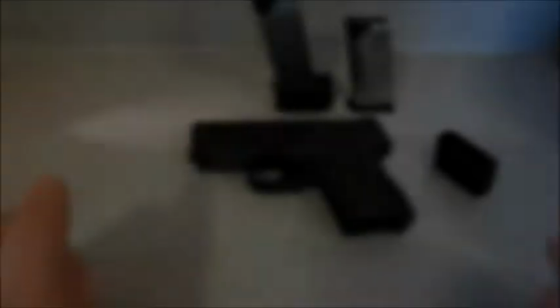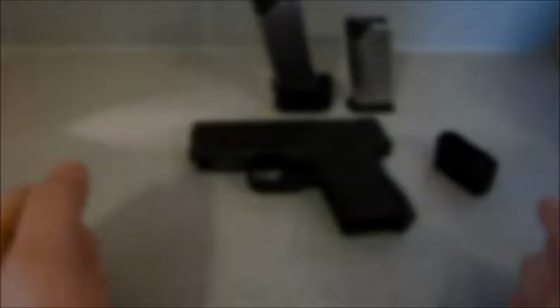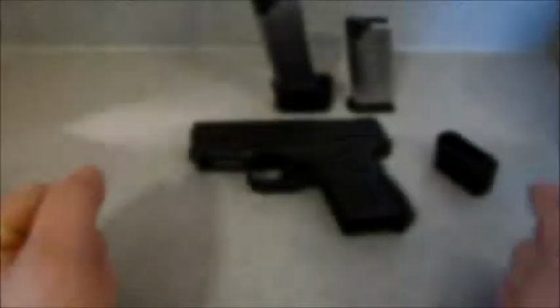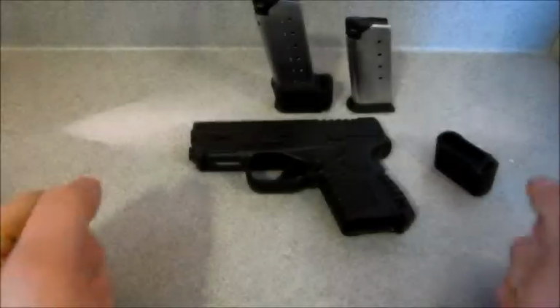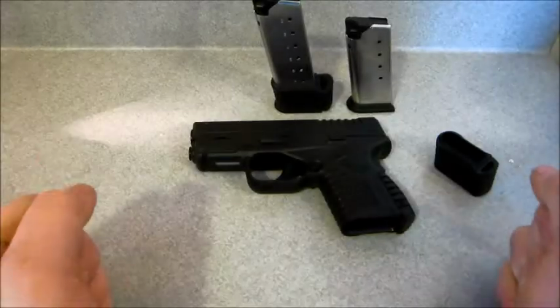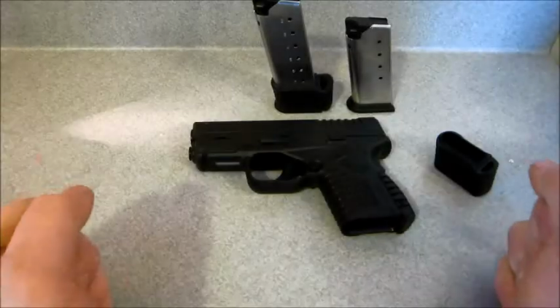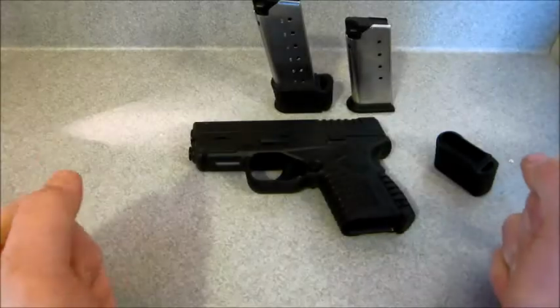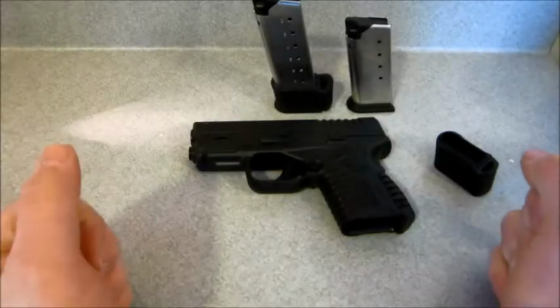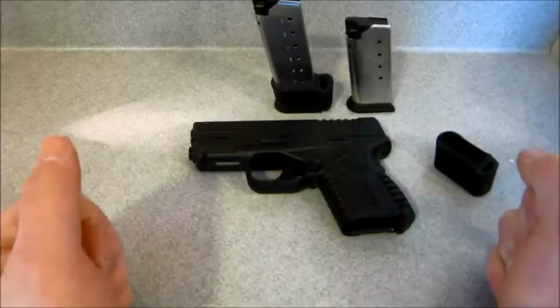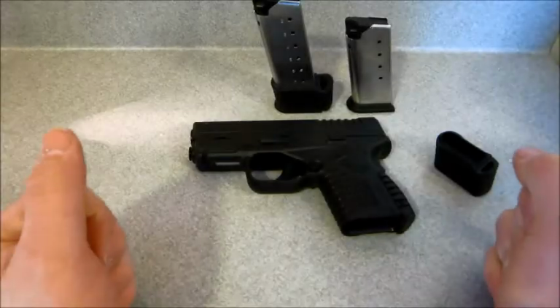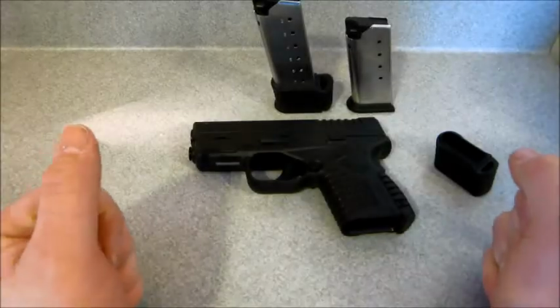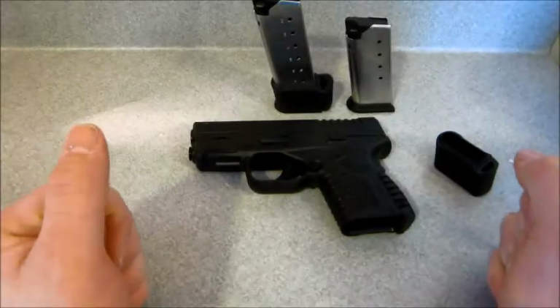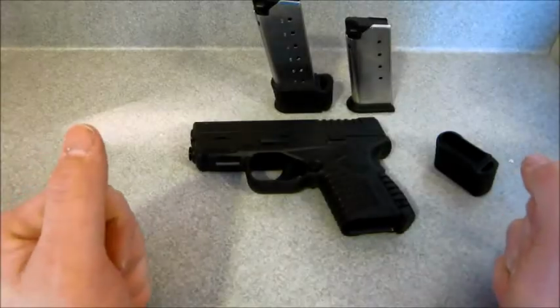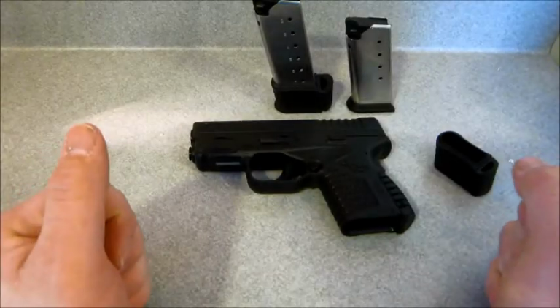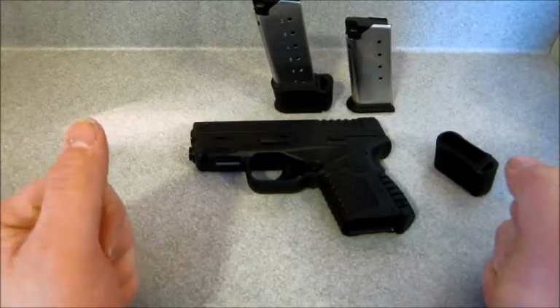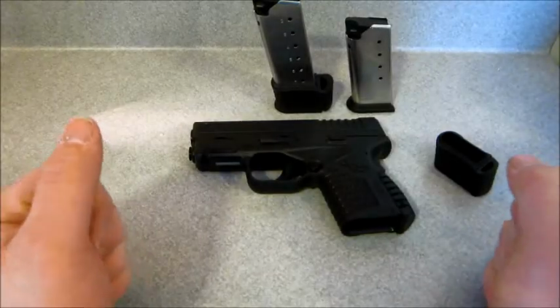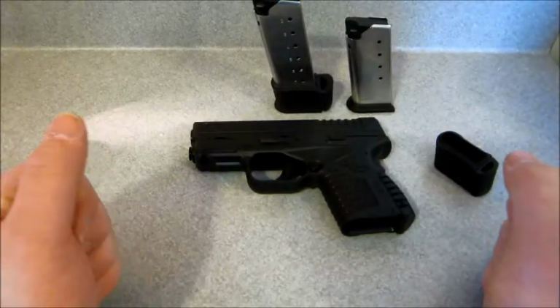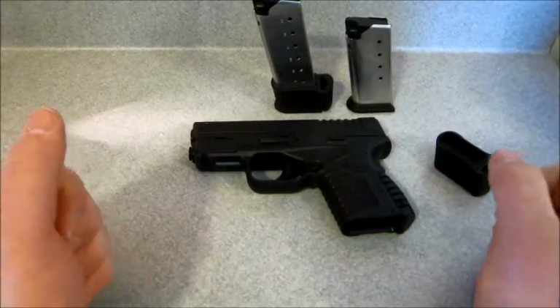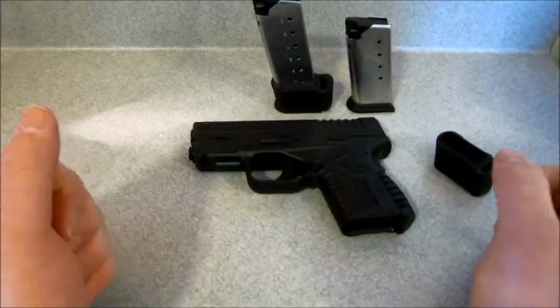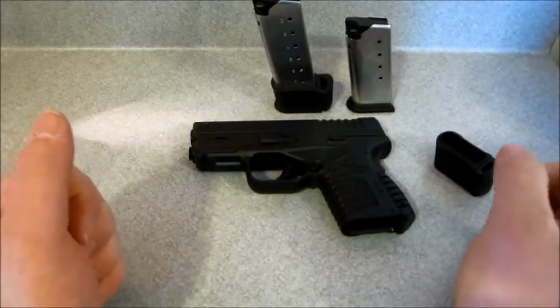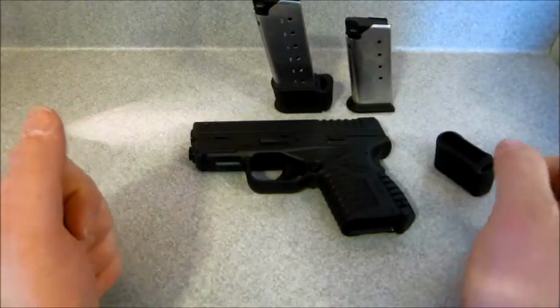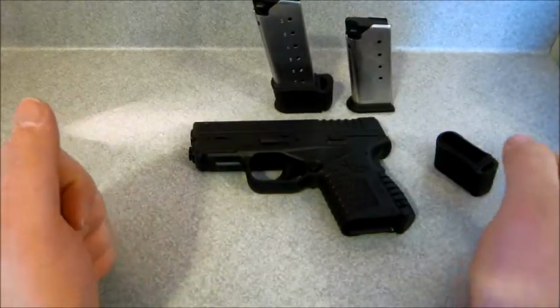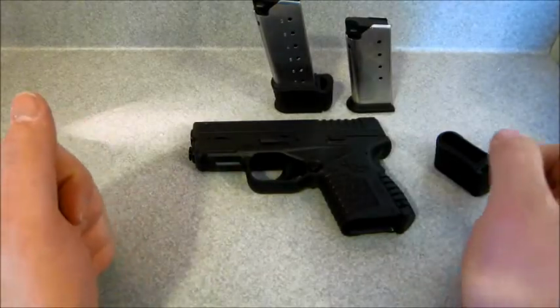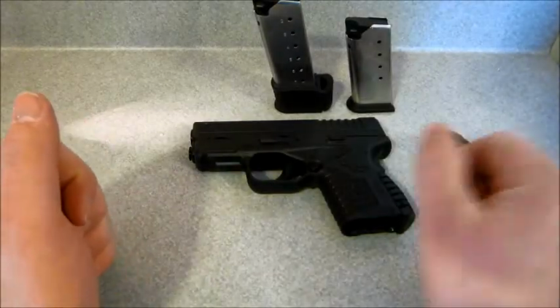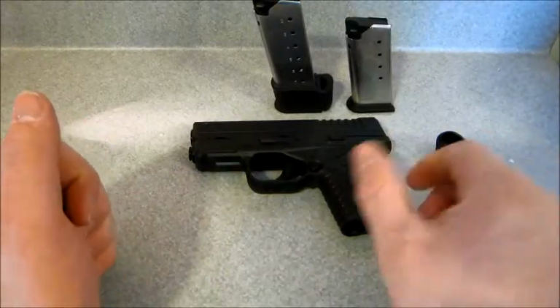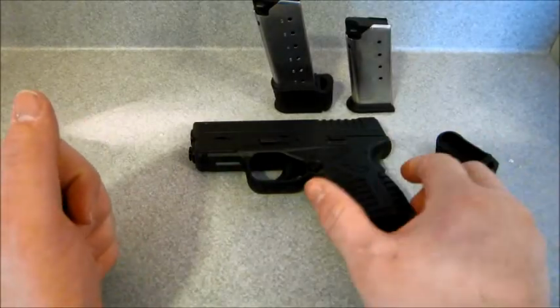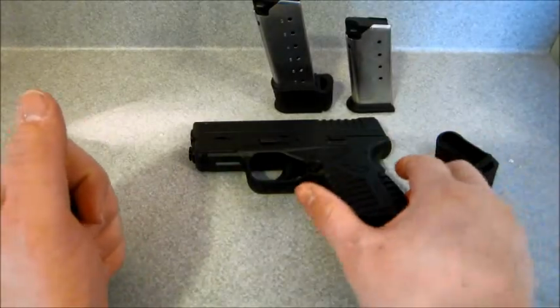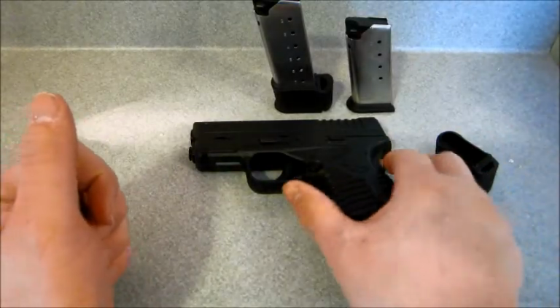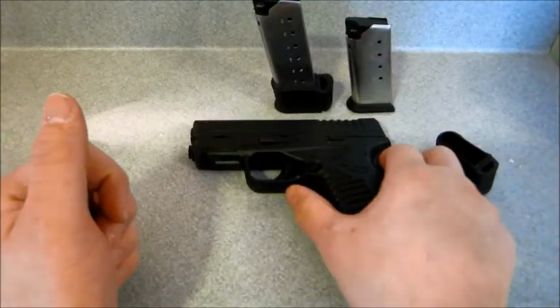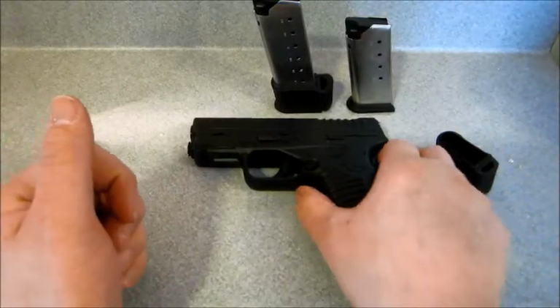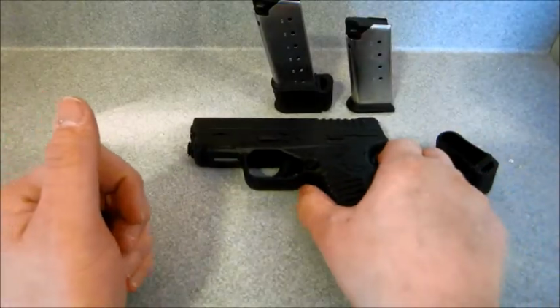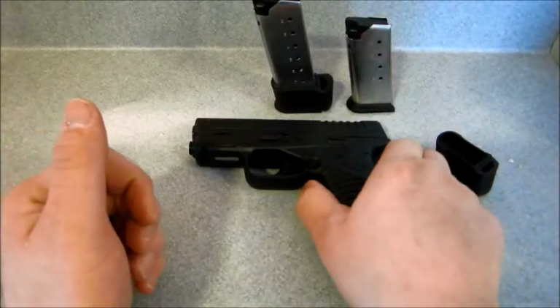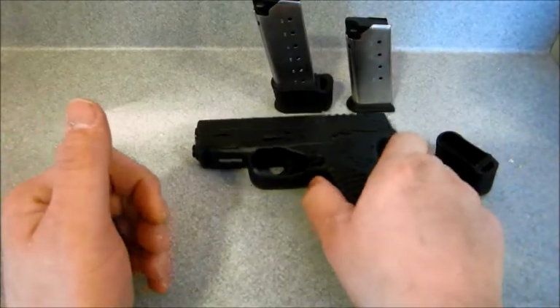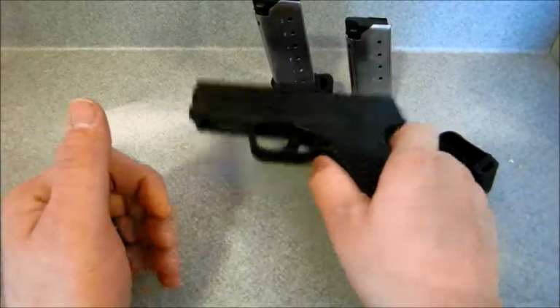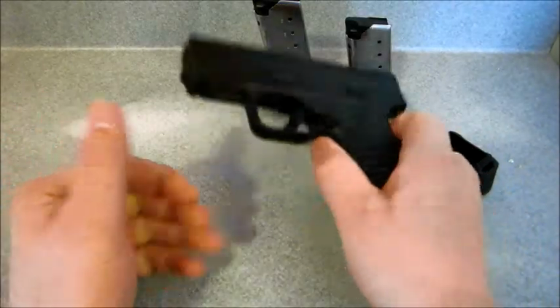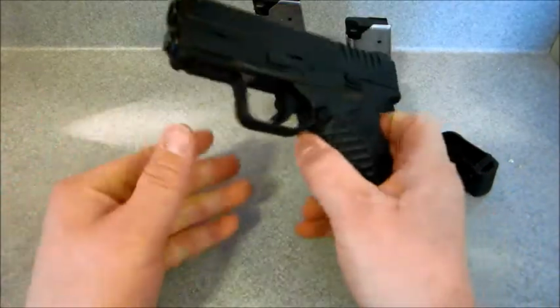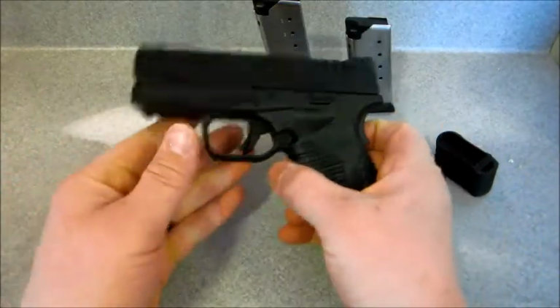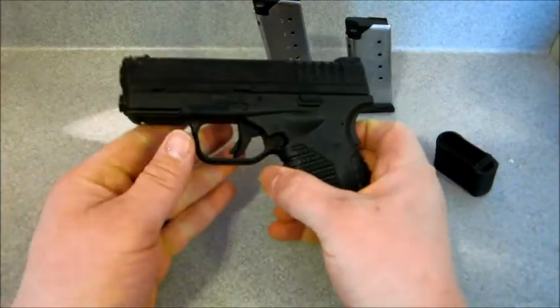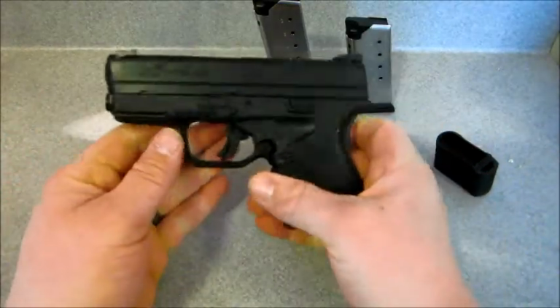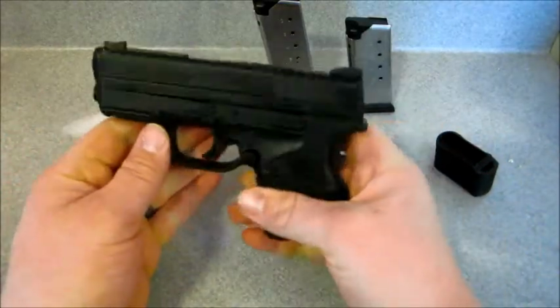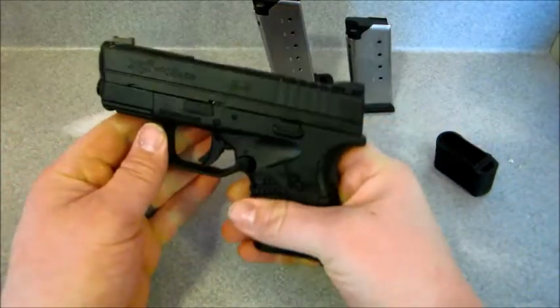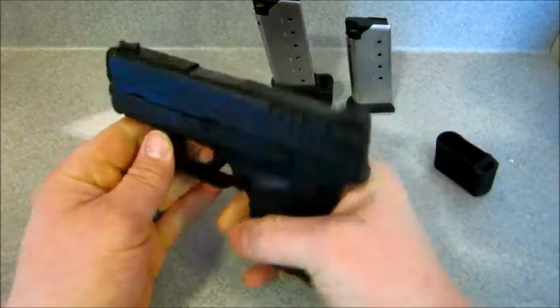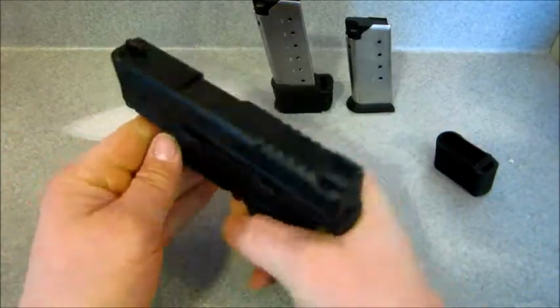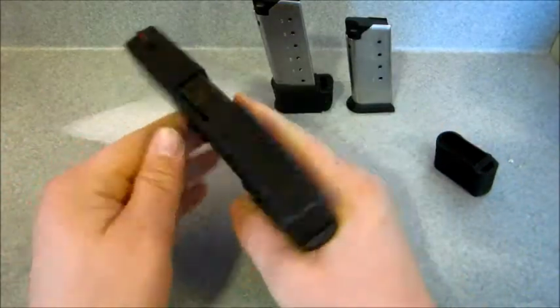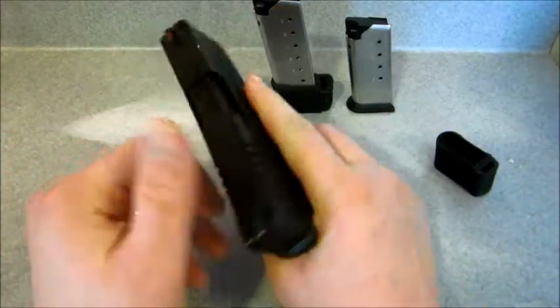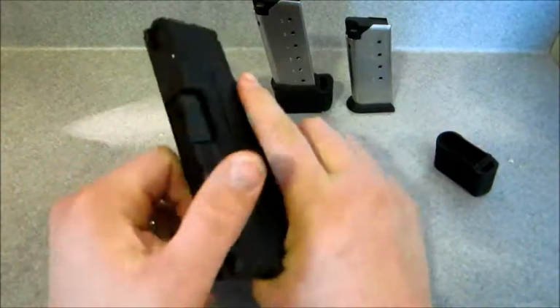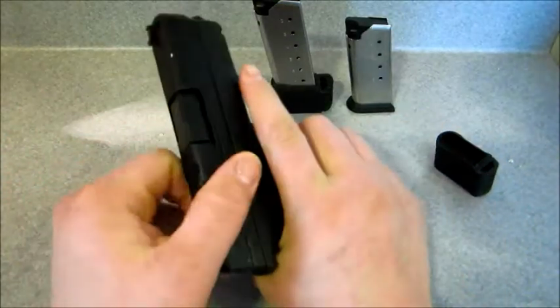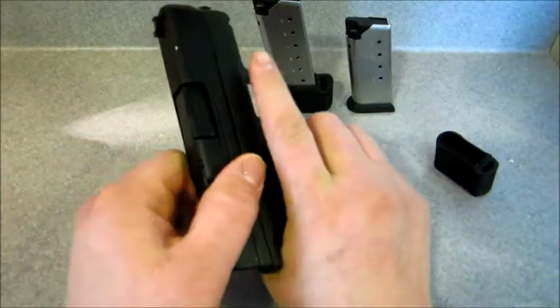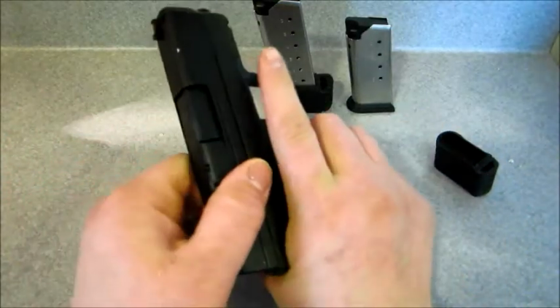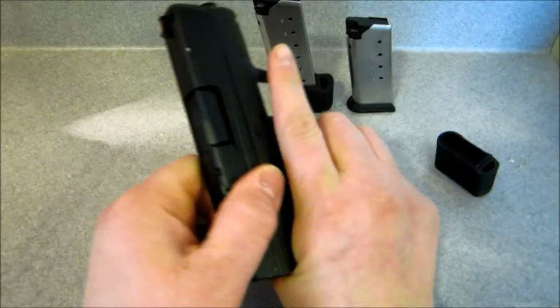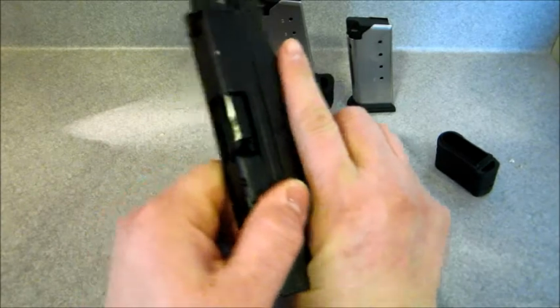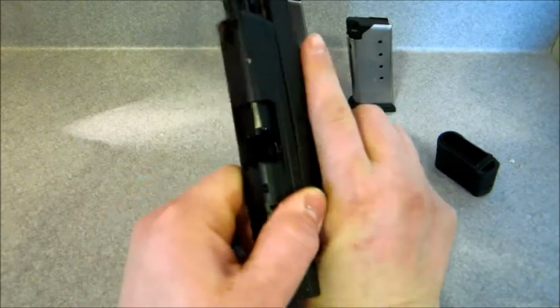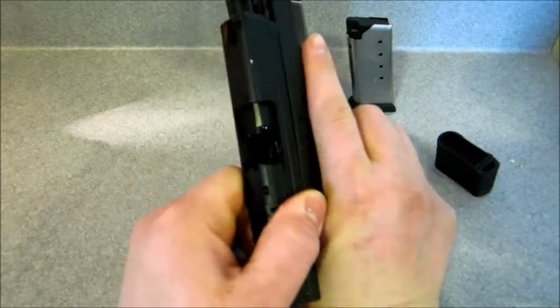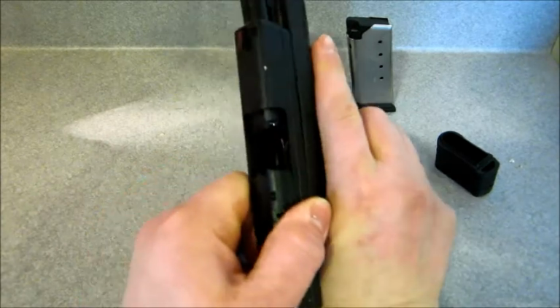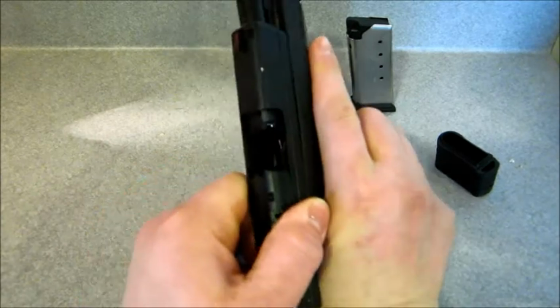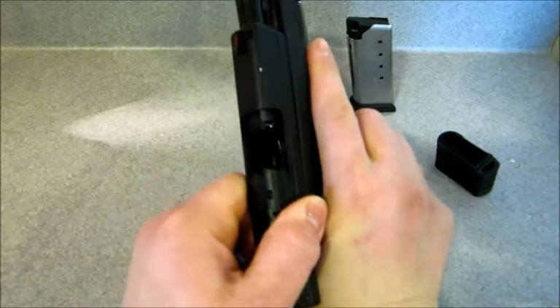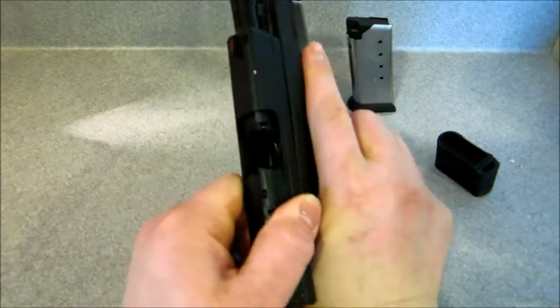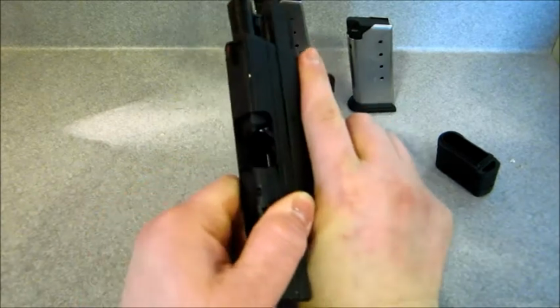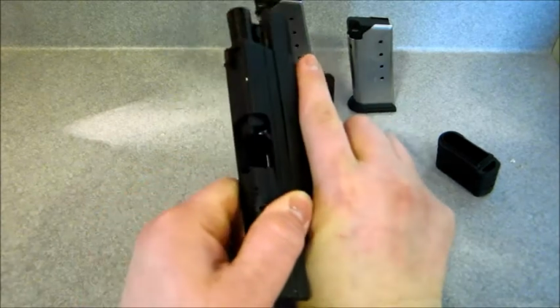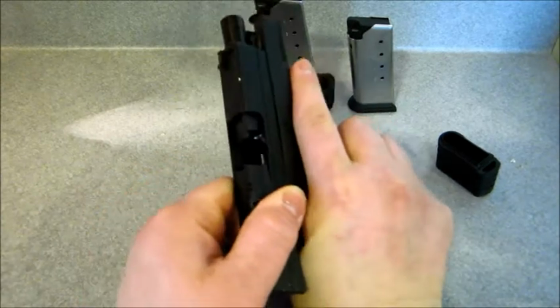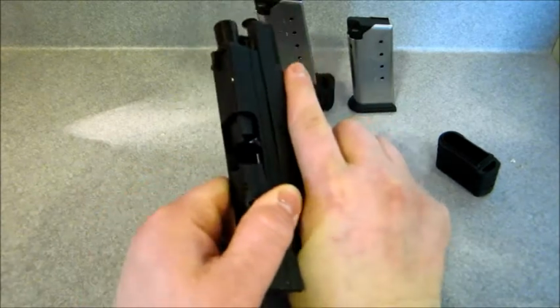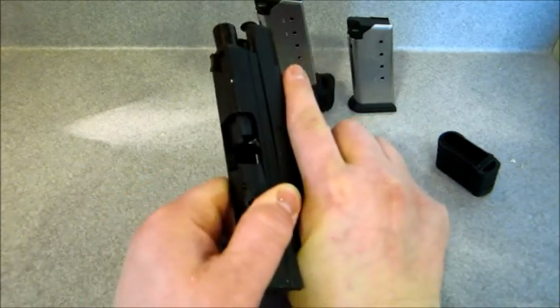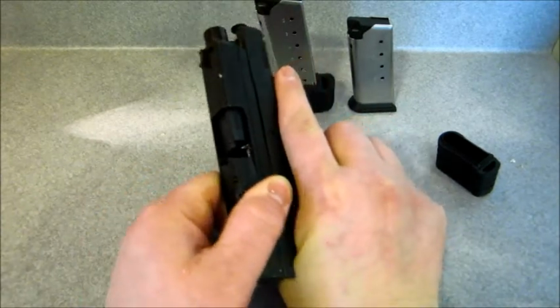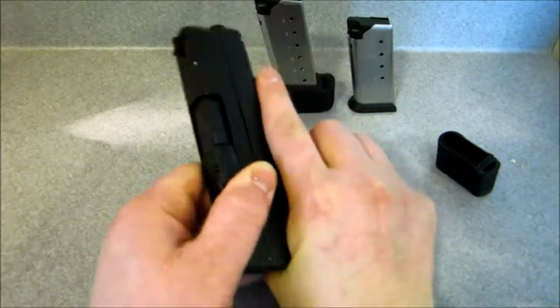What's going on today, YouTube? This is 48Concli. I have here my Springfield XDS, which is clear.